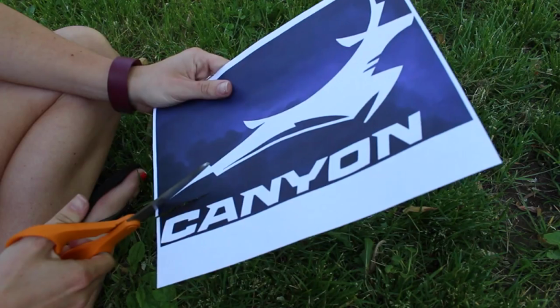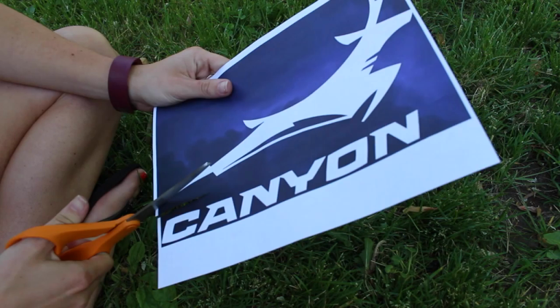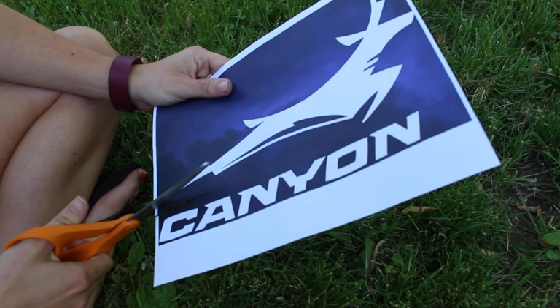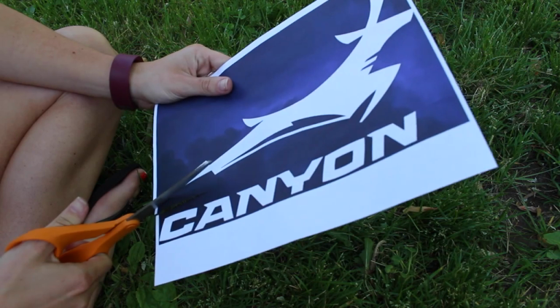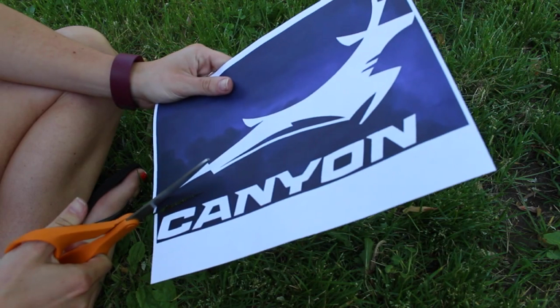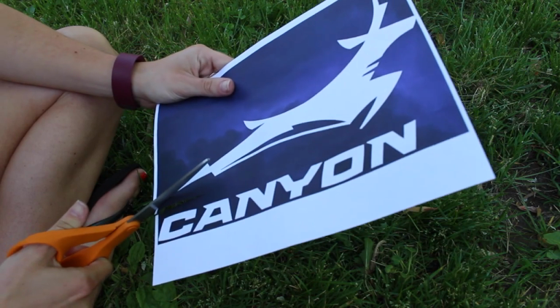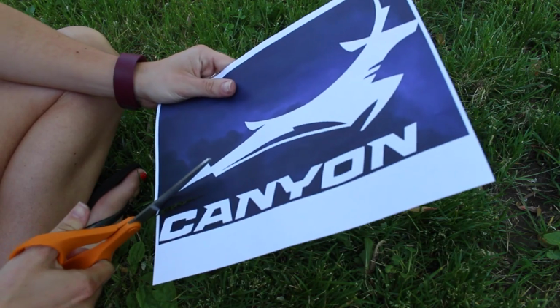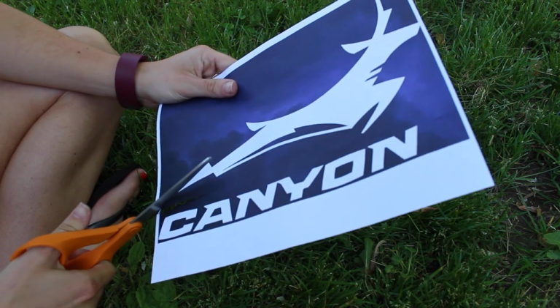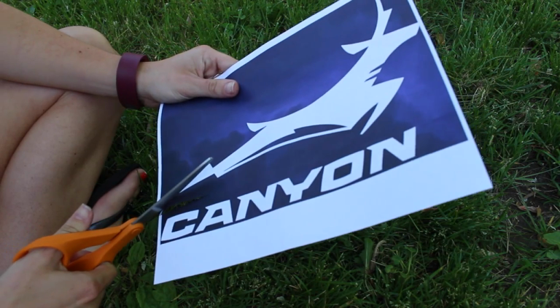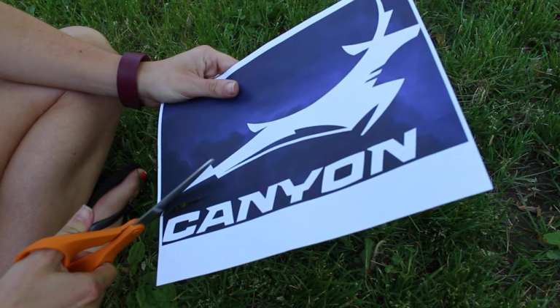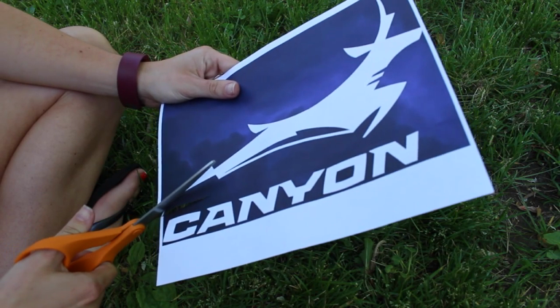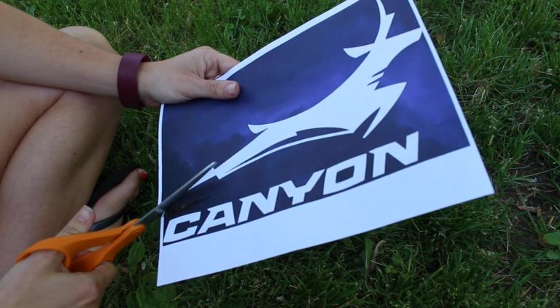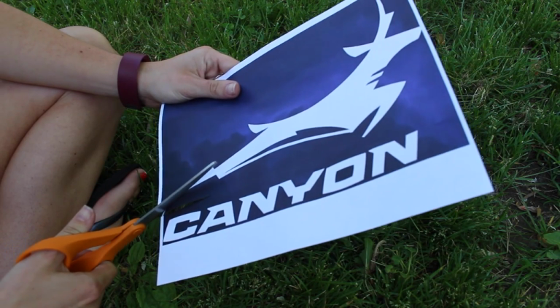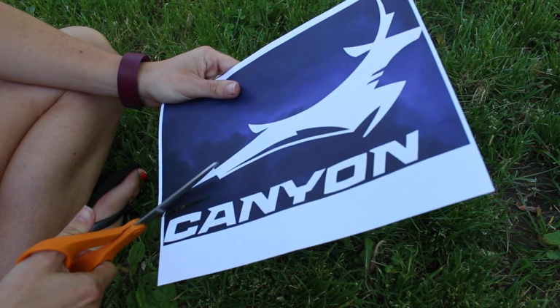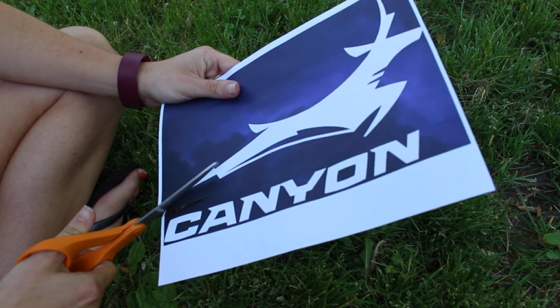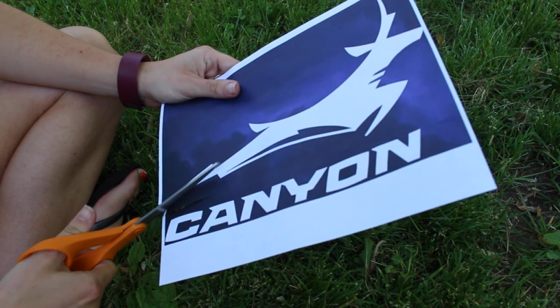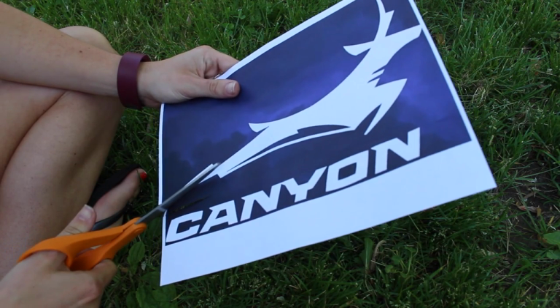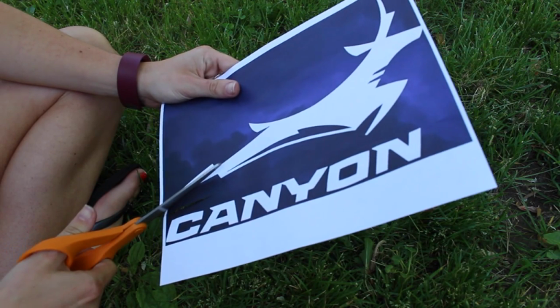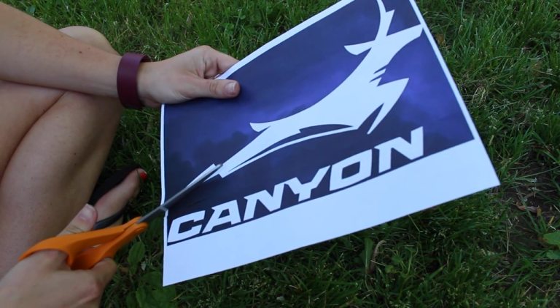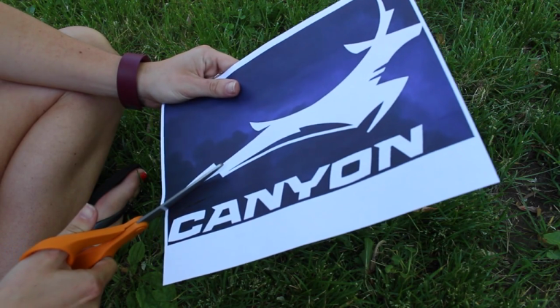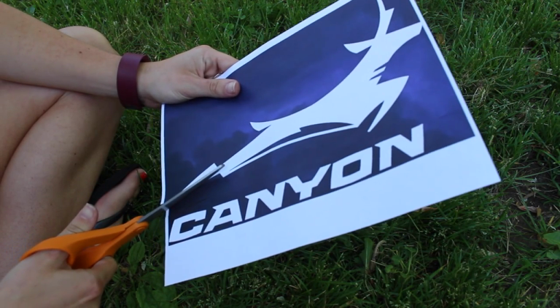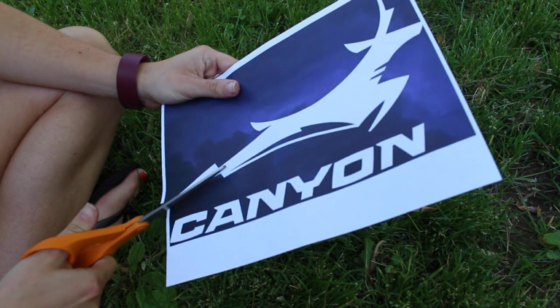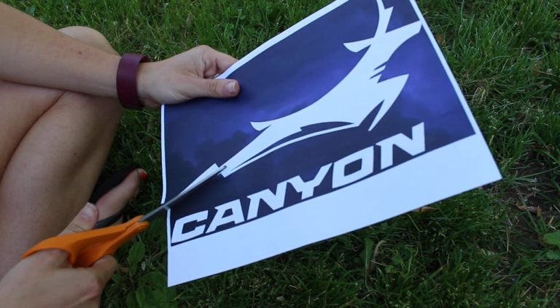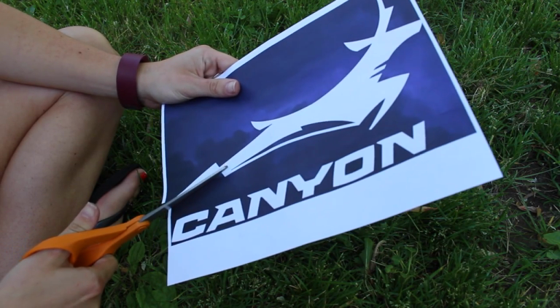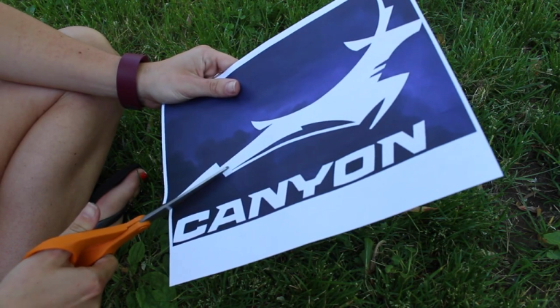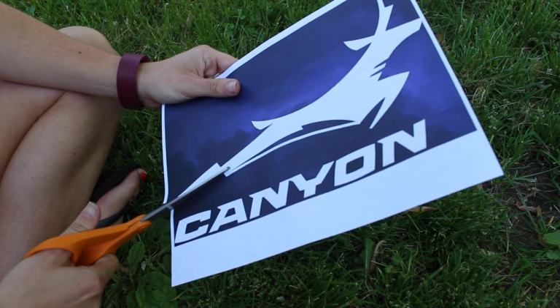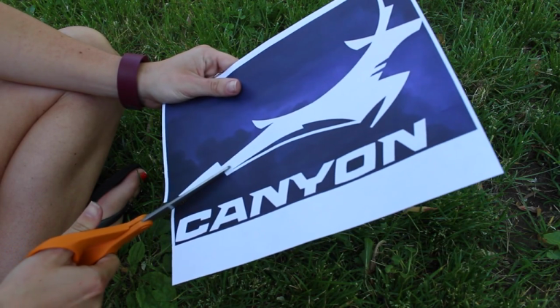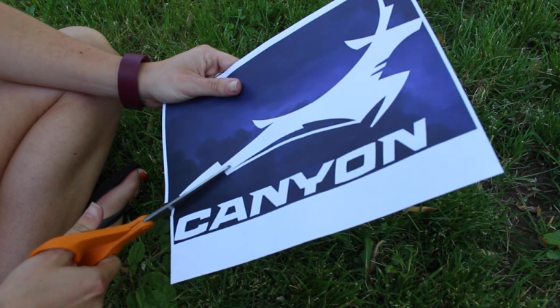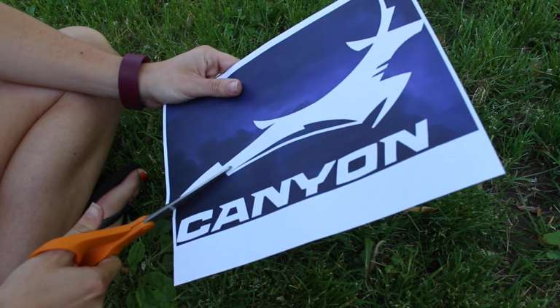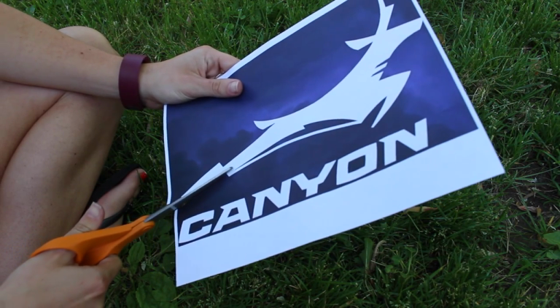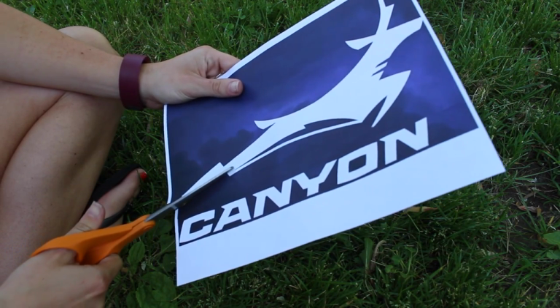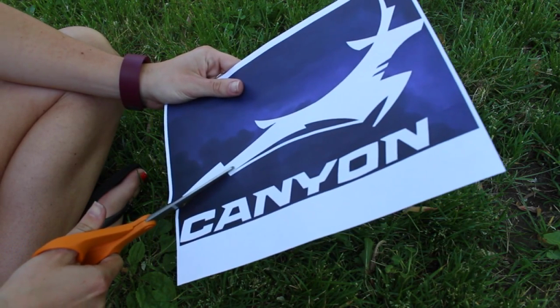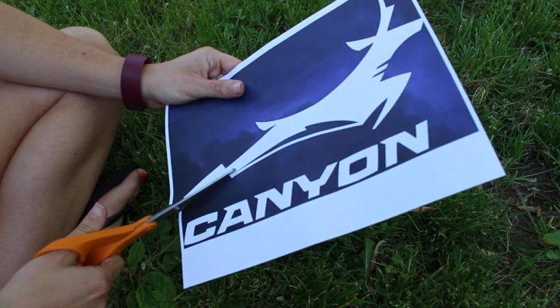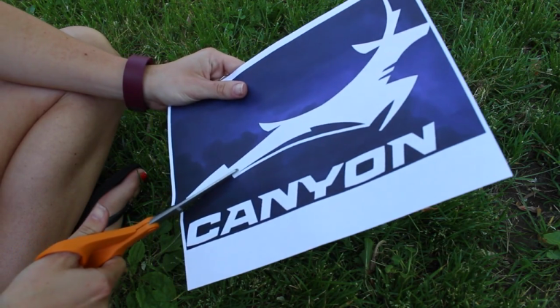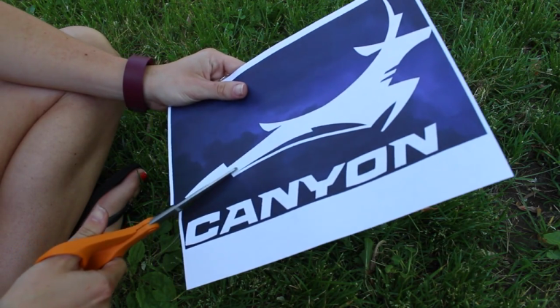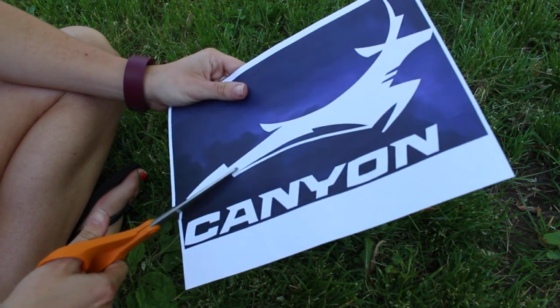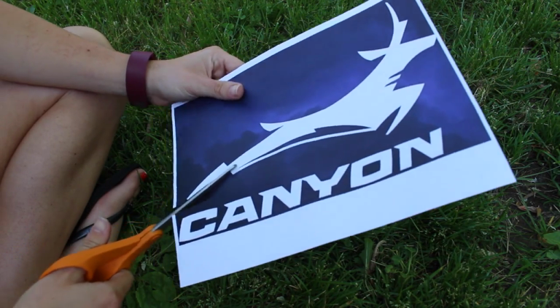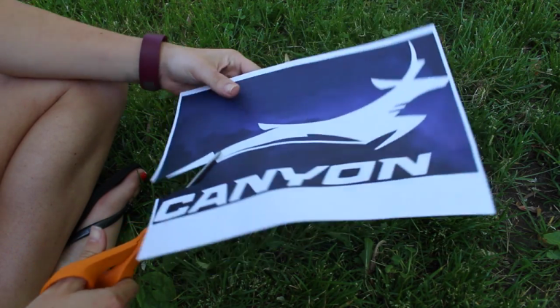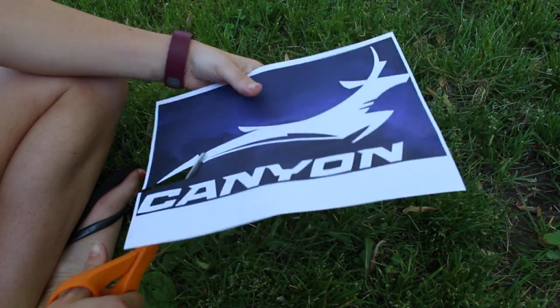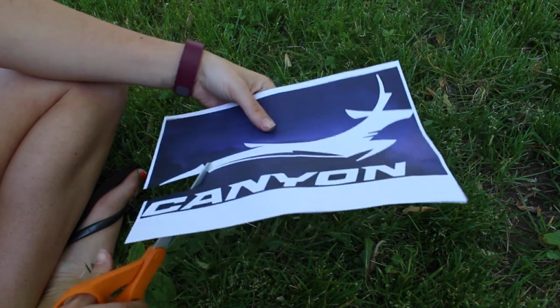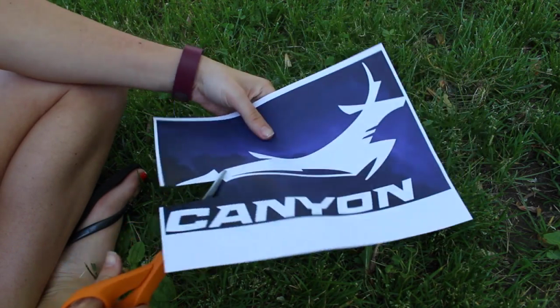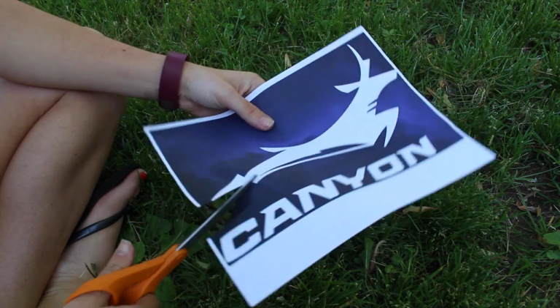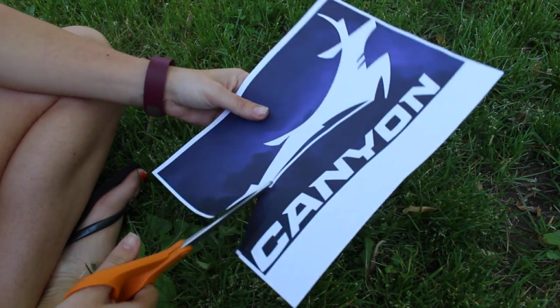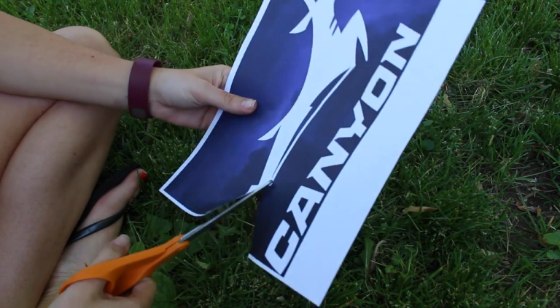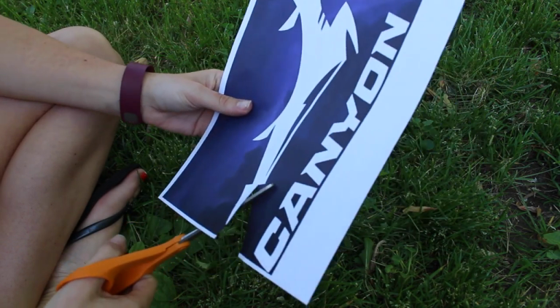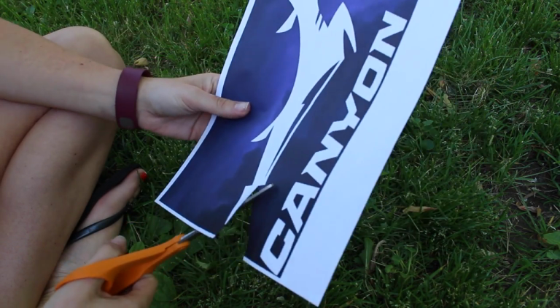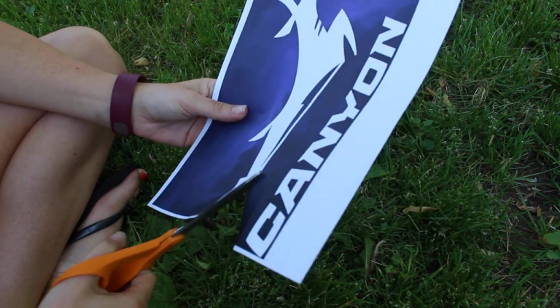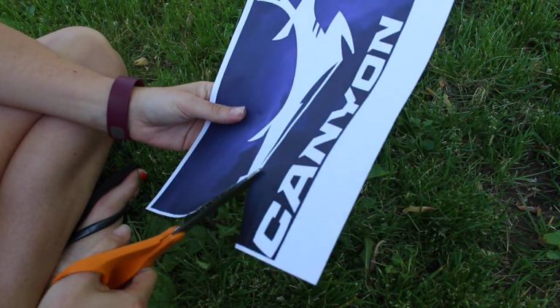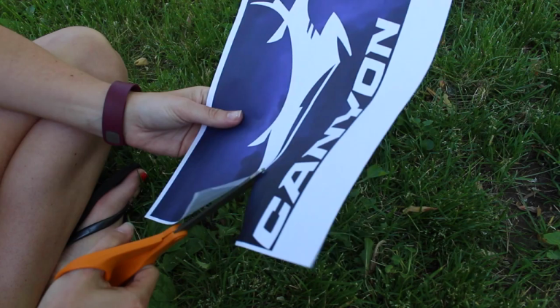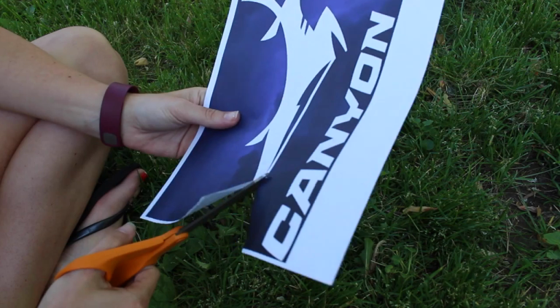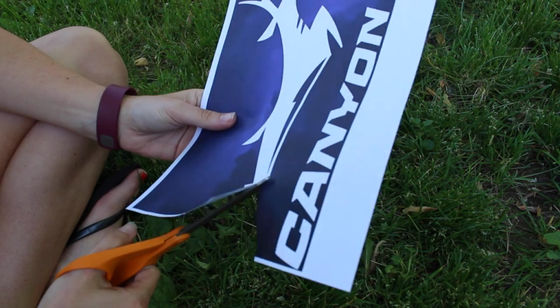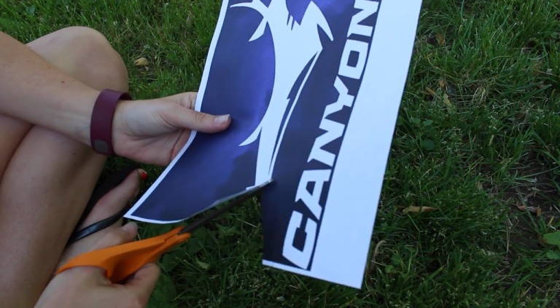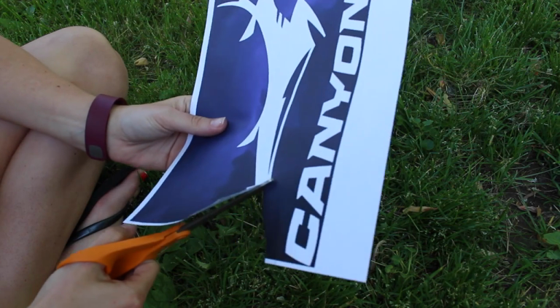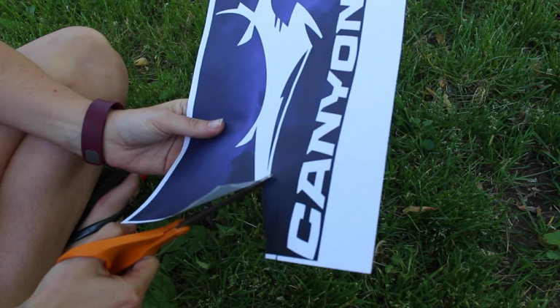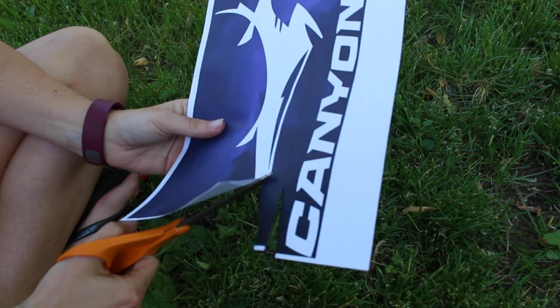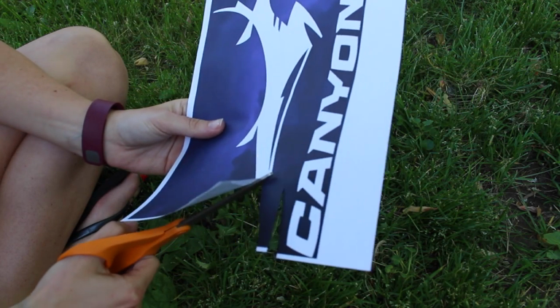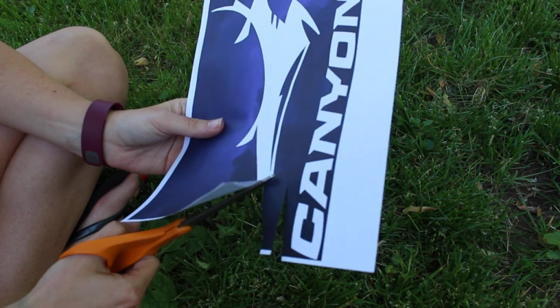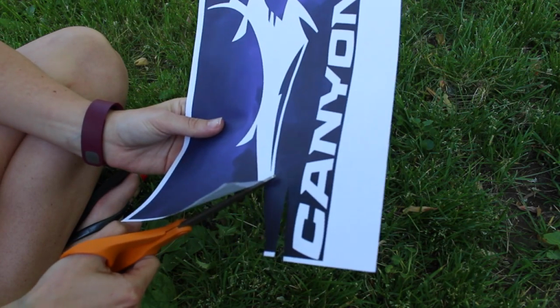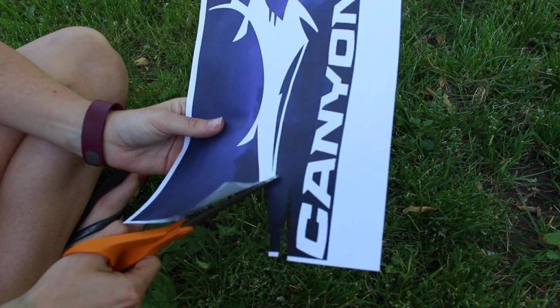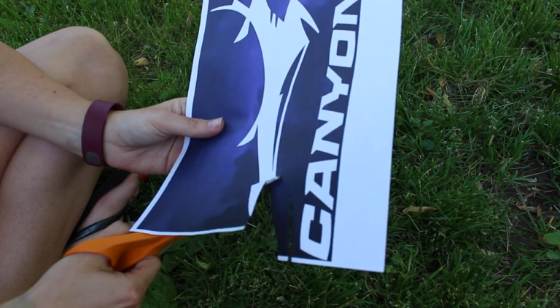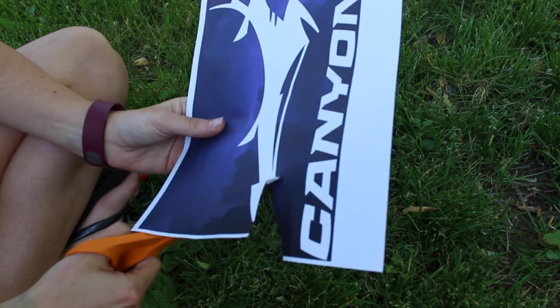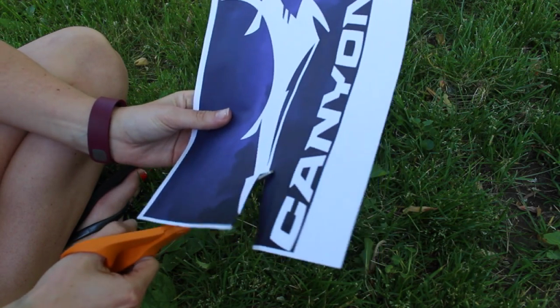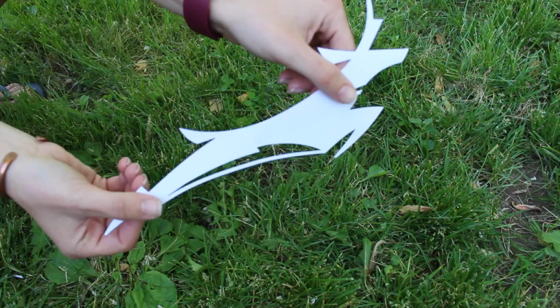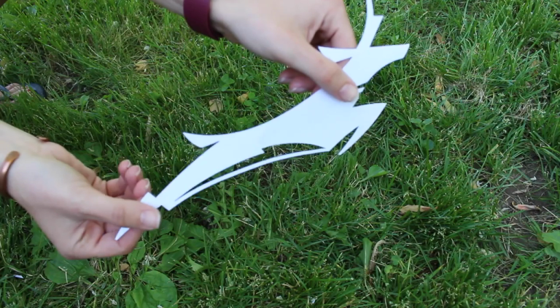First you're going to cut out your design from the paper. This one was from my cousin's graduation and she's going to Grand Canyon University, so I used an antelope.